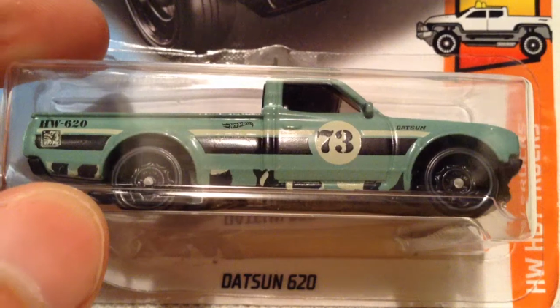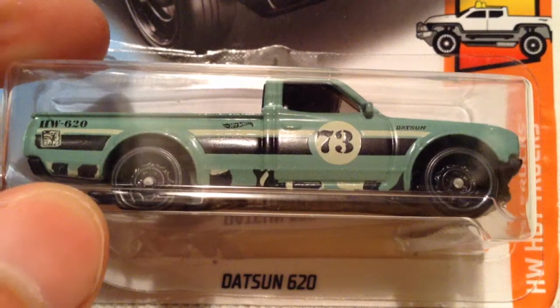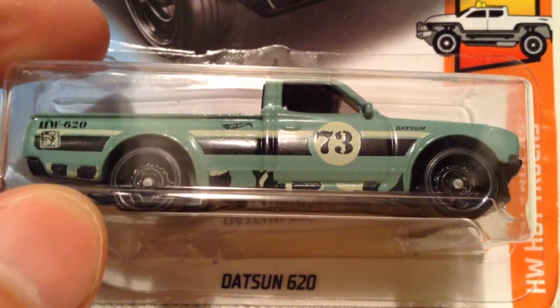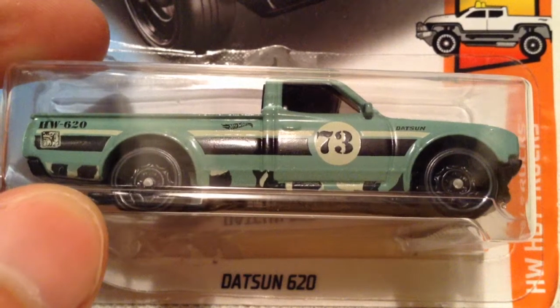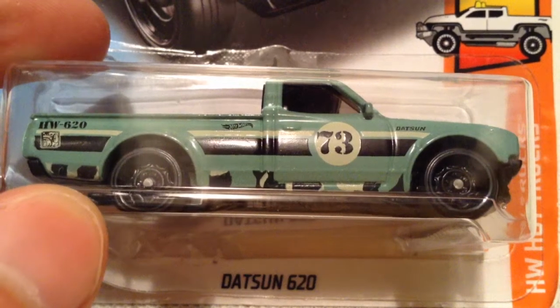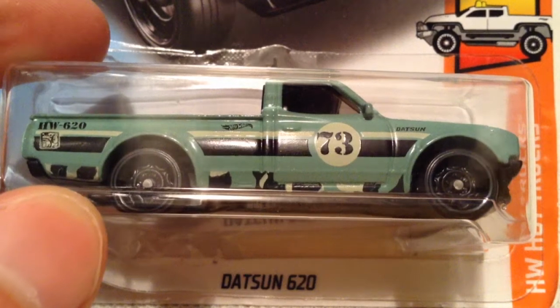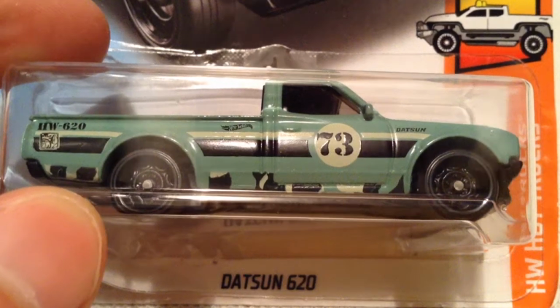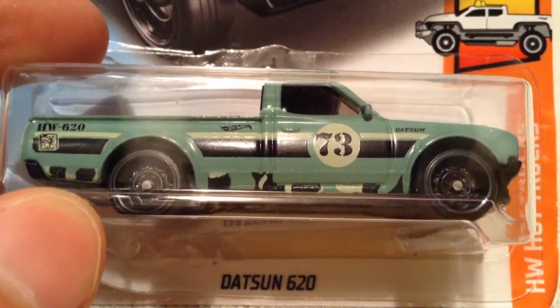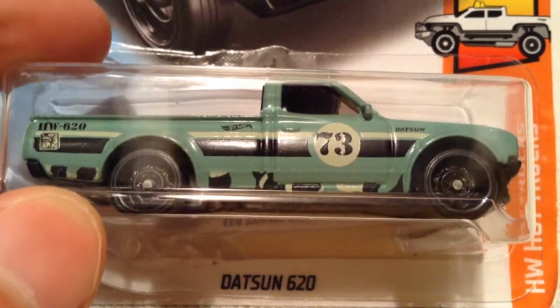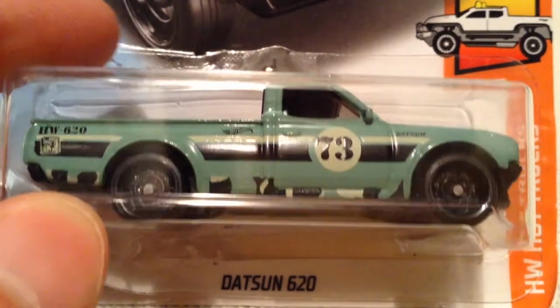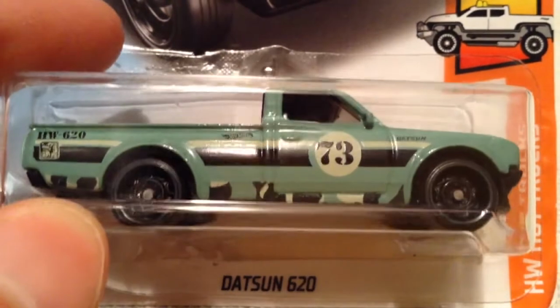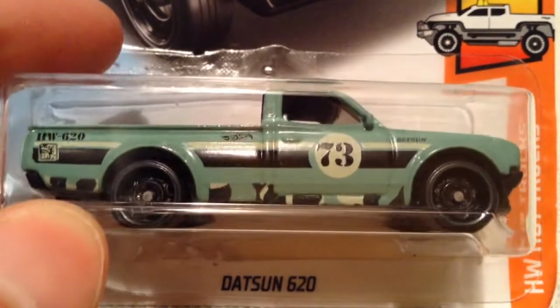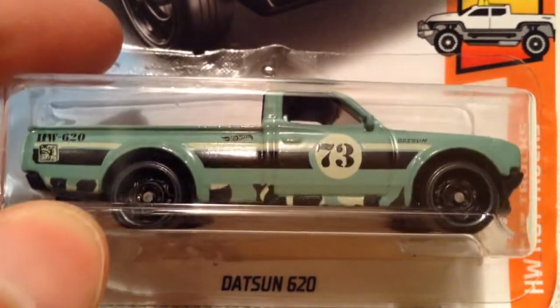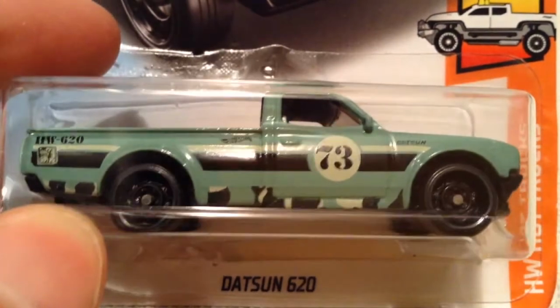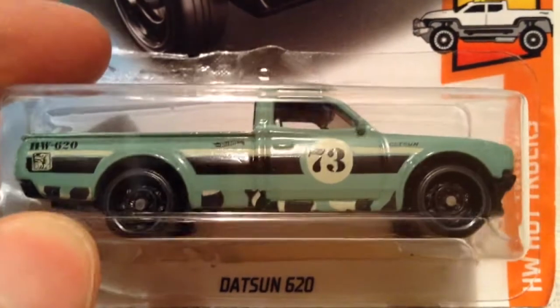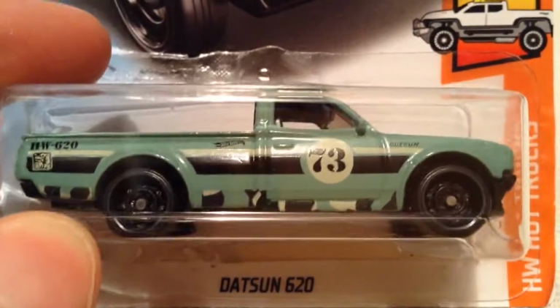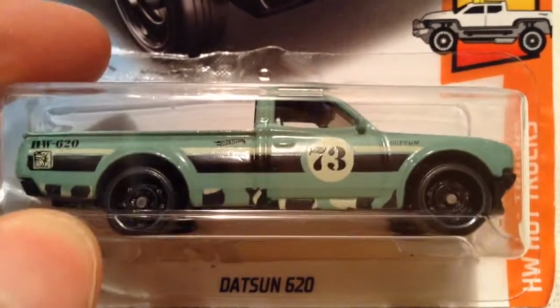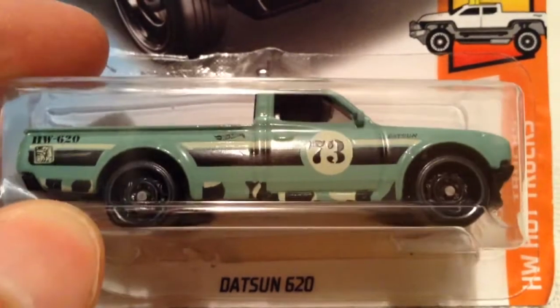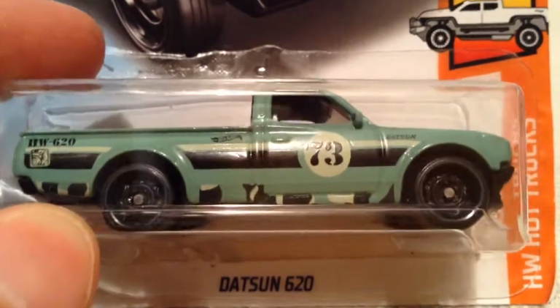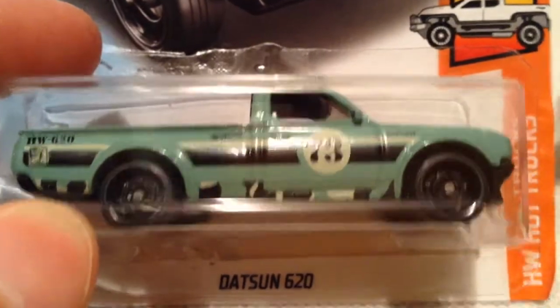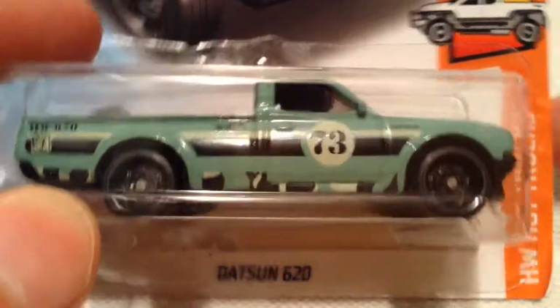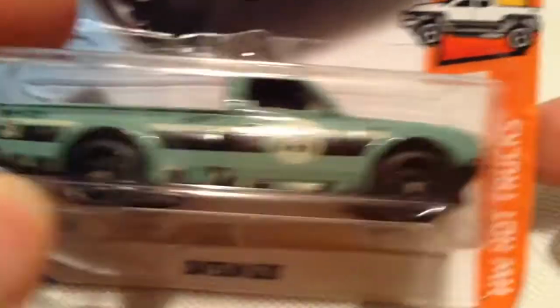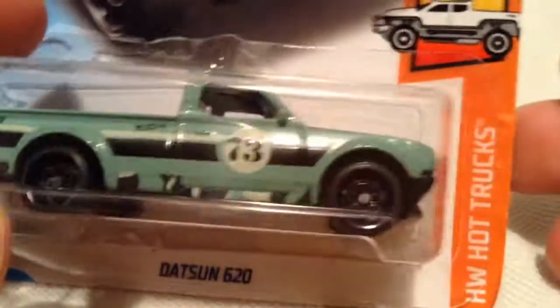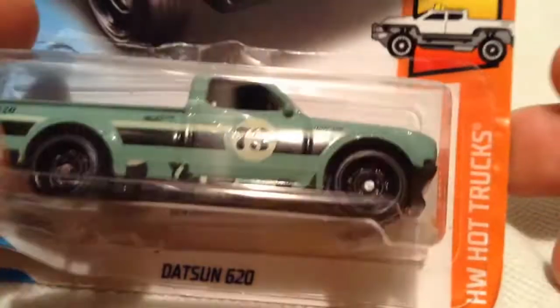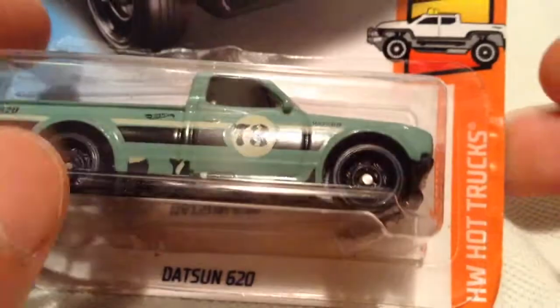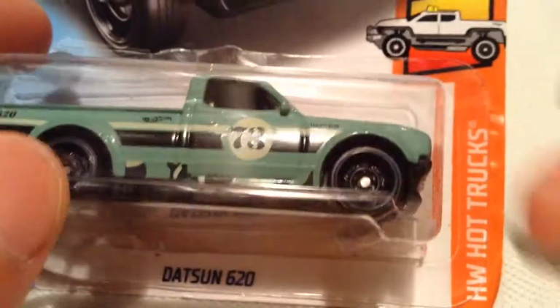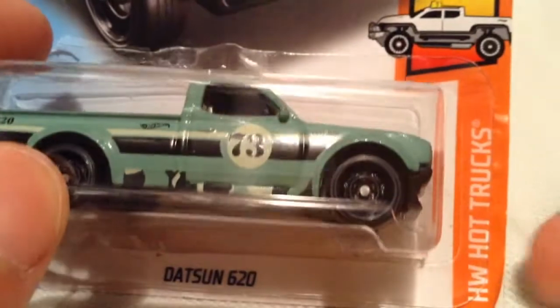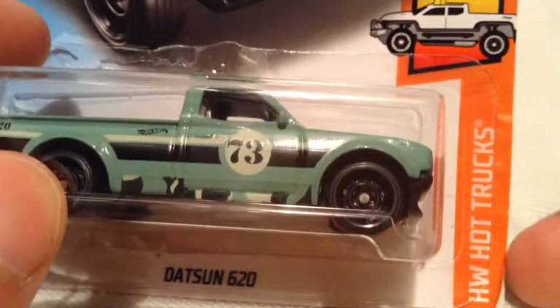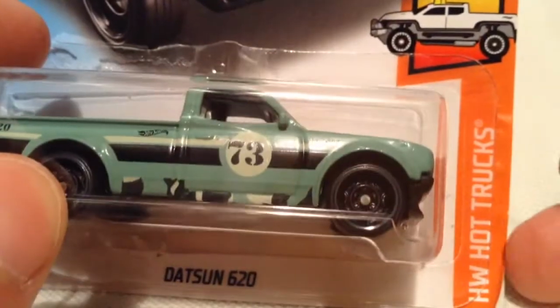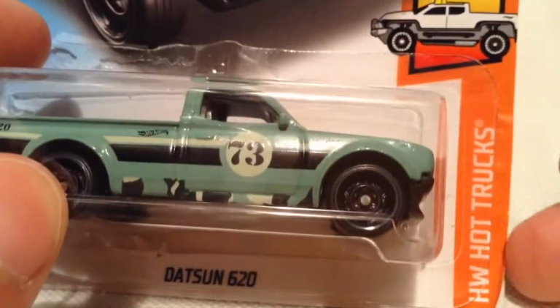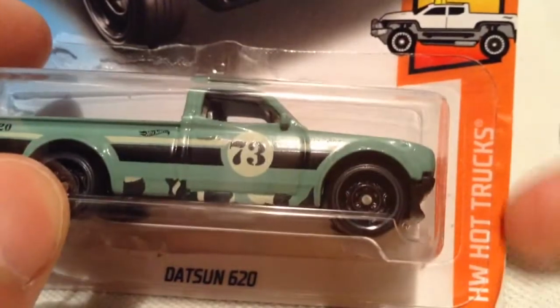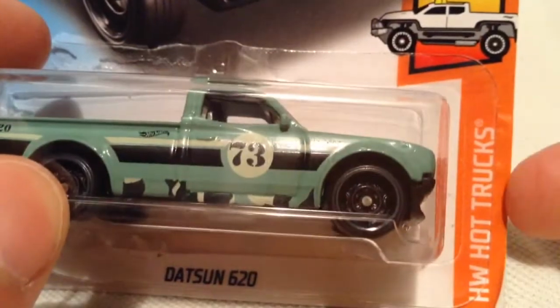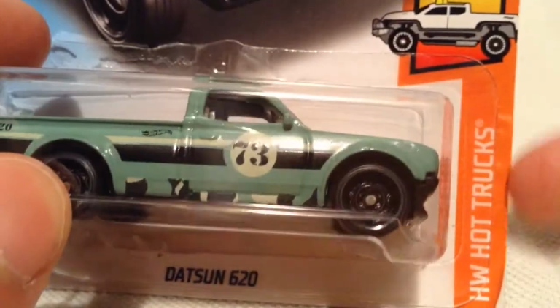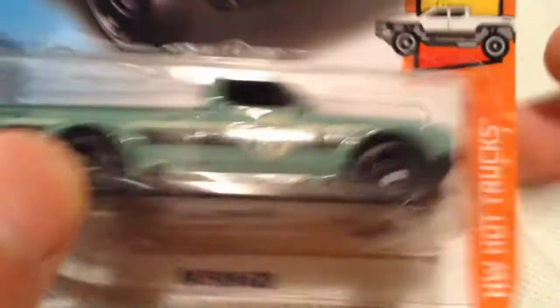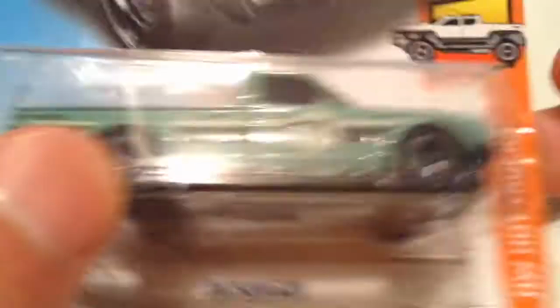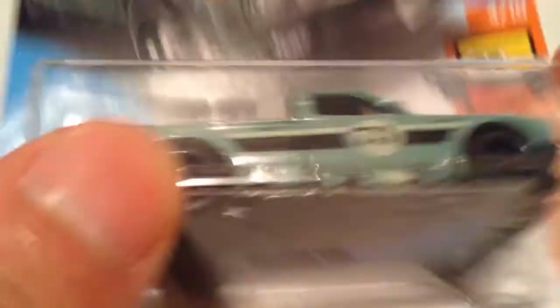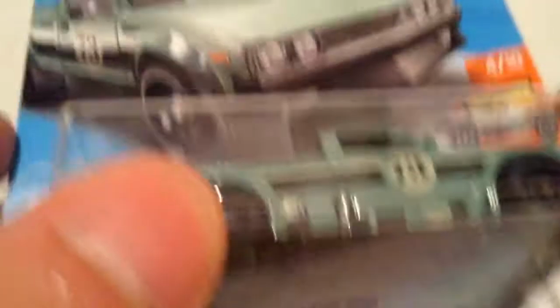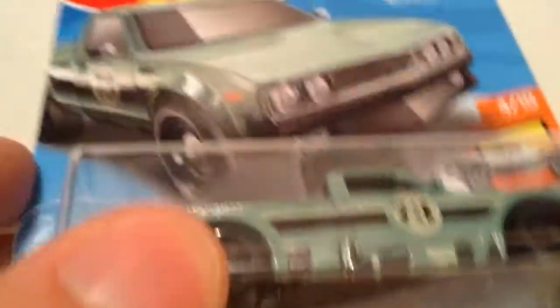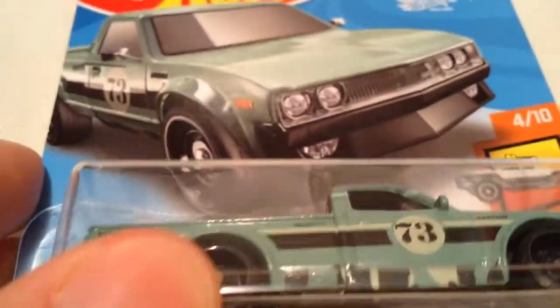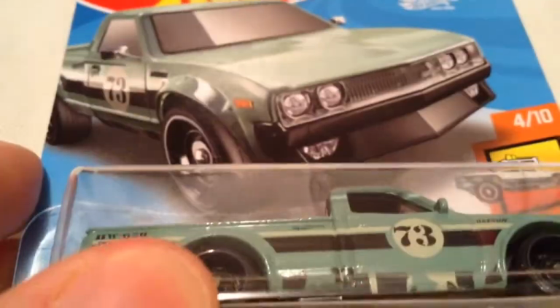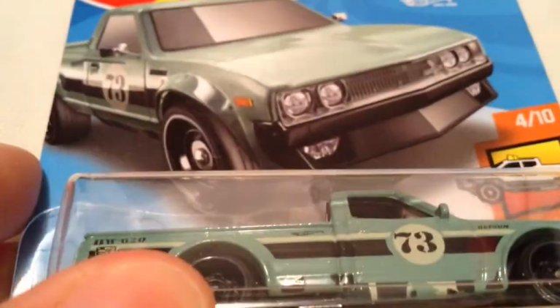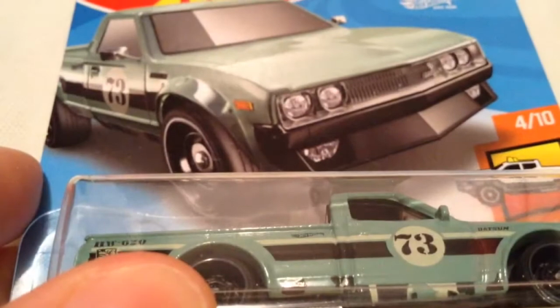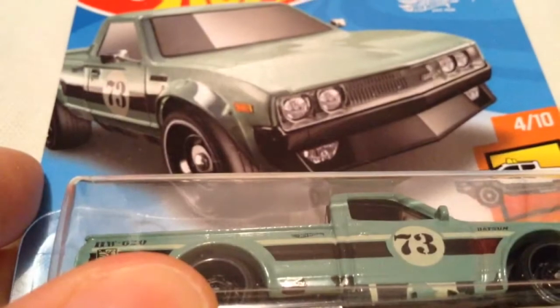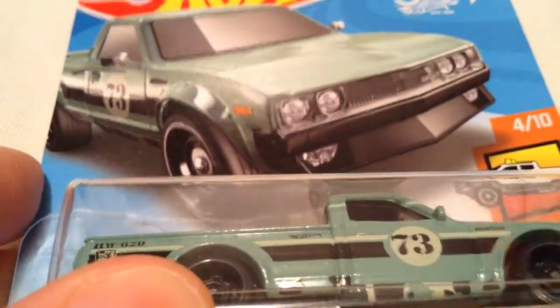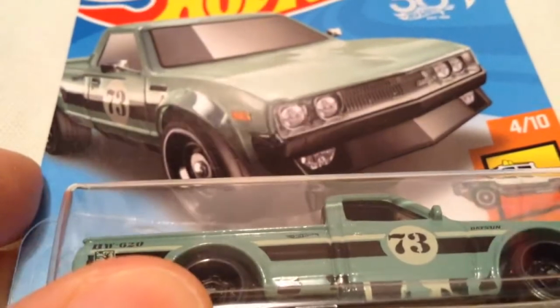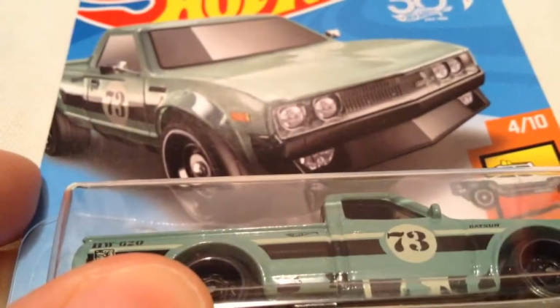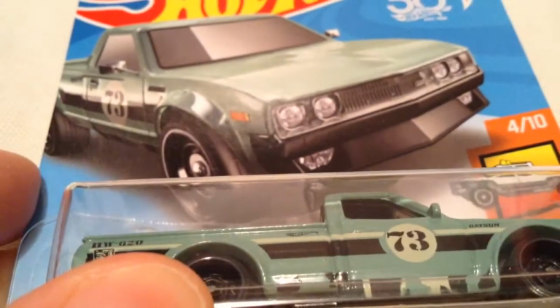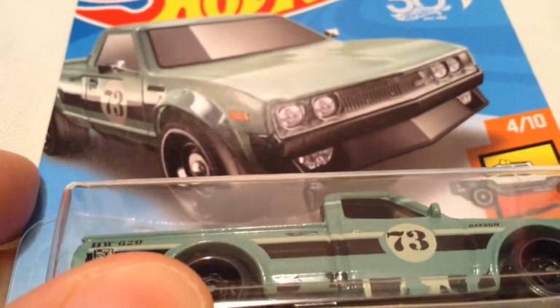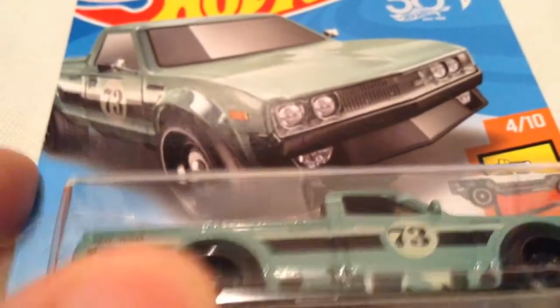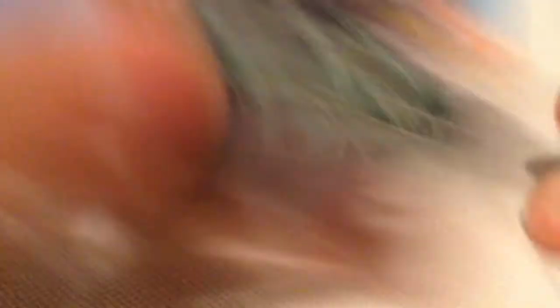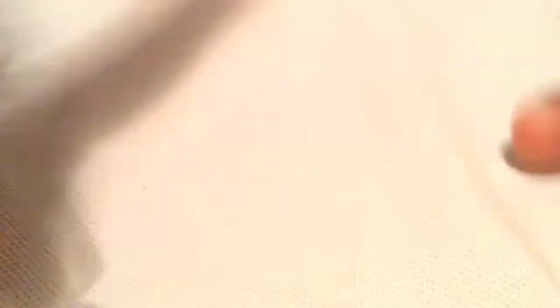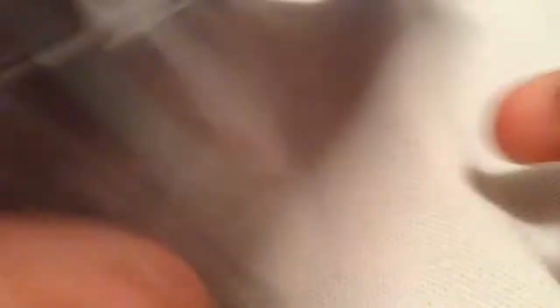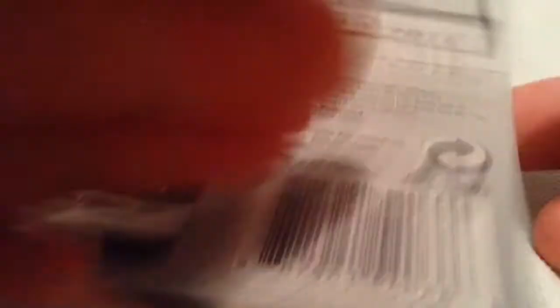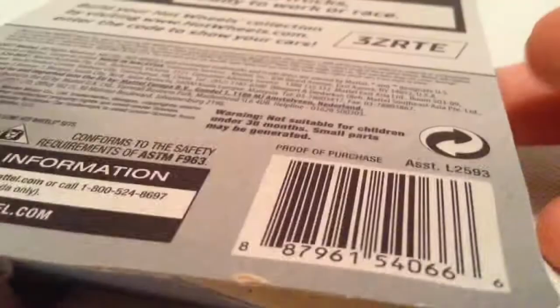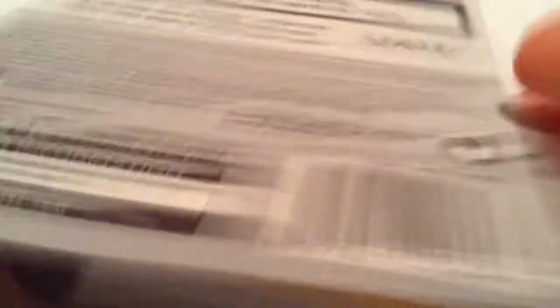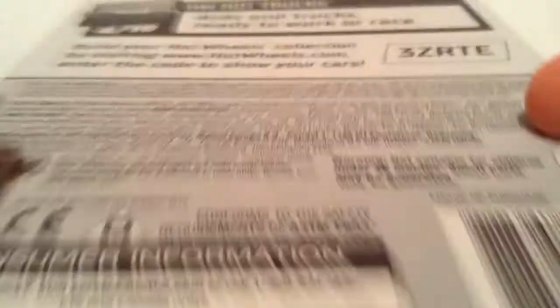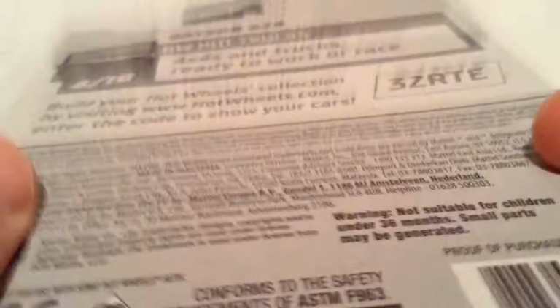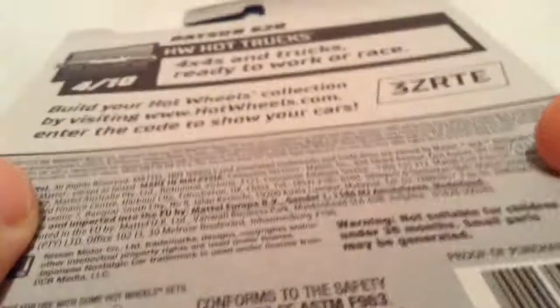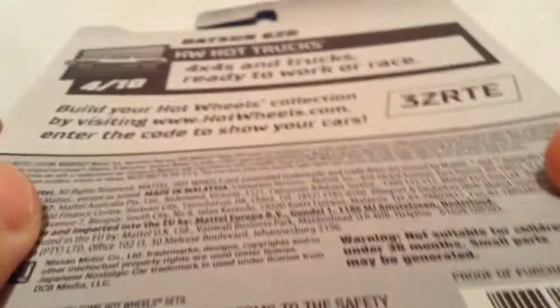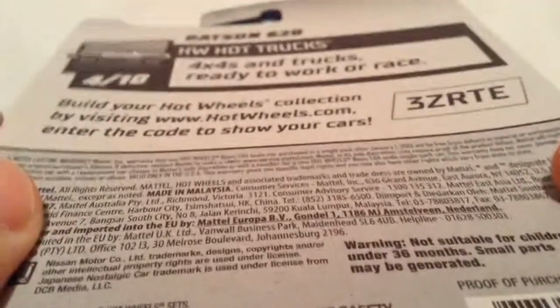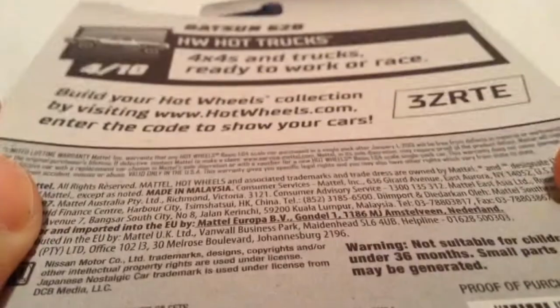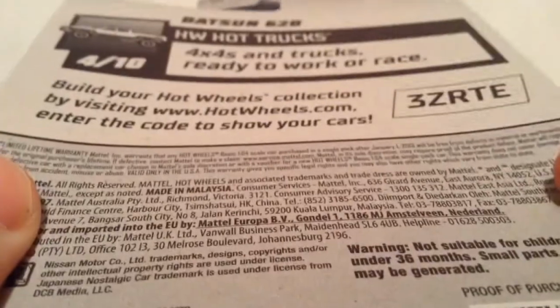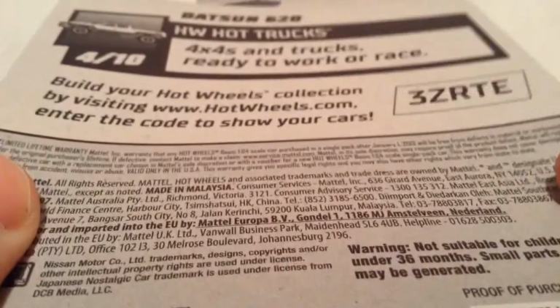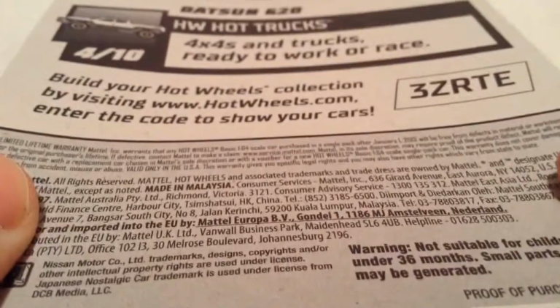Hey YouTube, it's me, Julian. Here's the Datsun 620 truck from the HW Hot Trucks 2018. There's the card art in the back of the card.